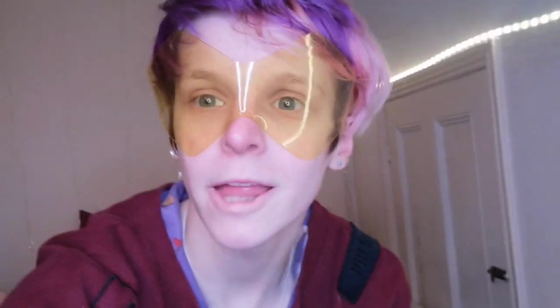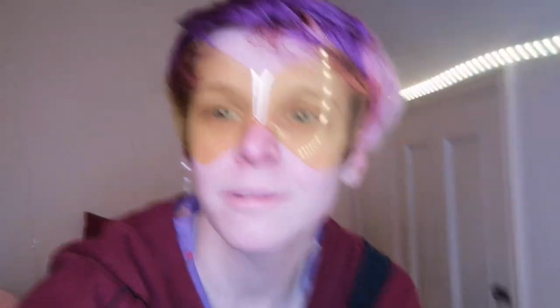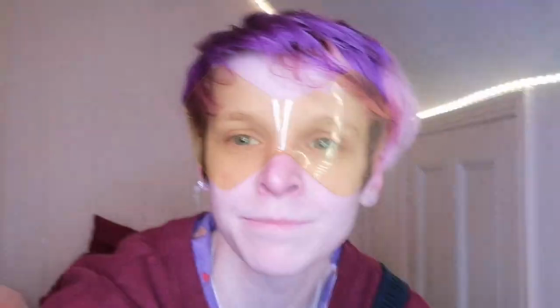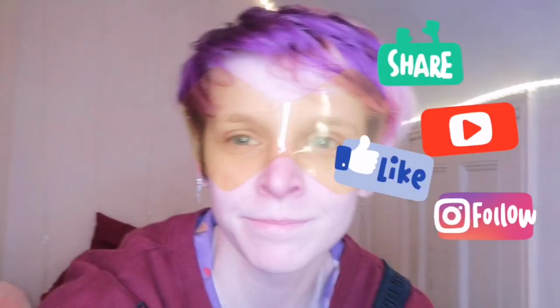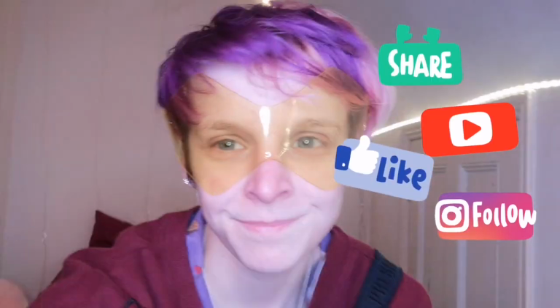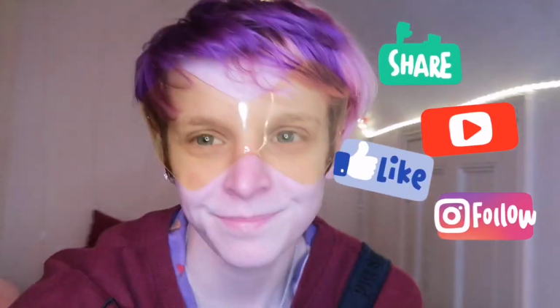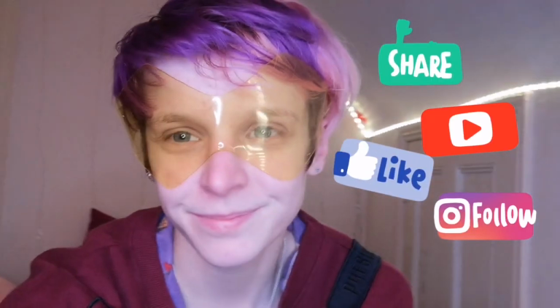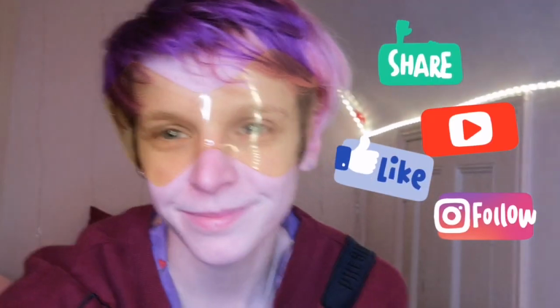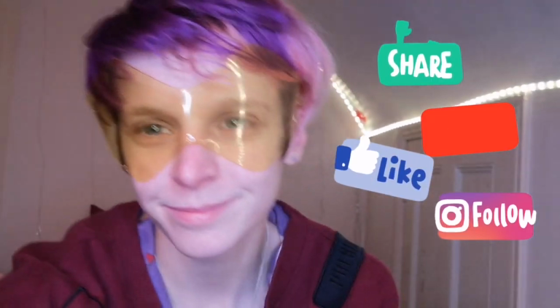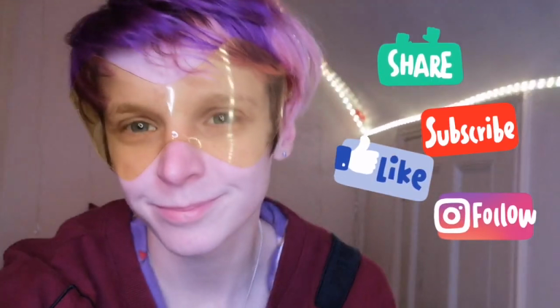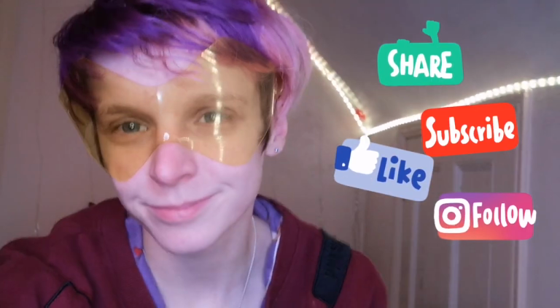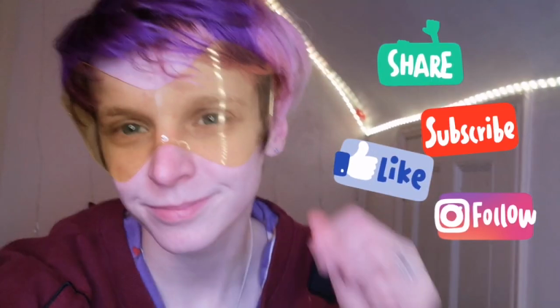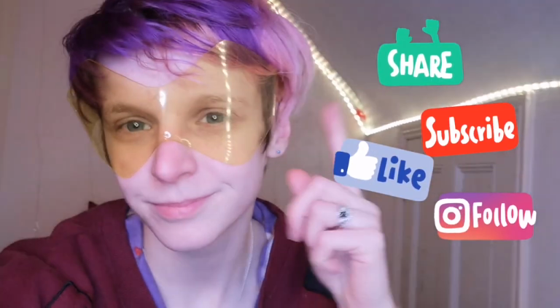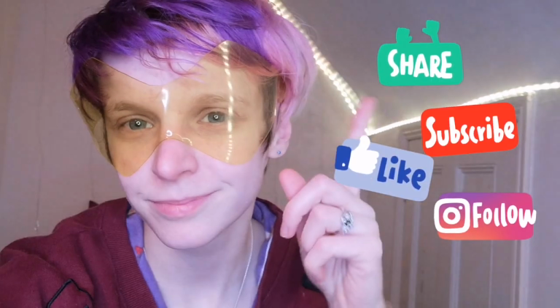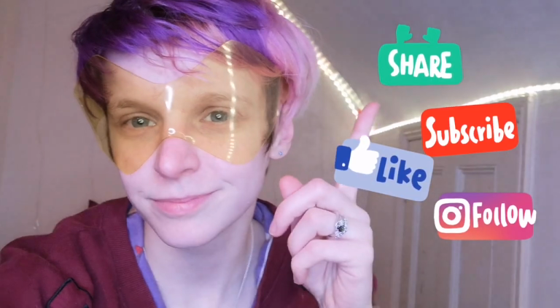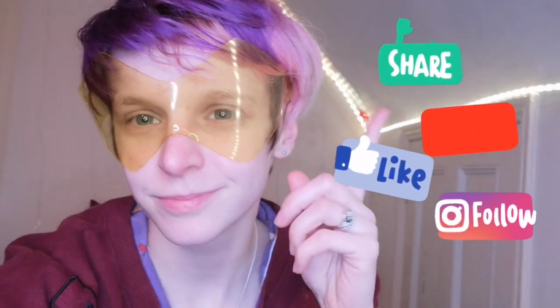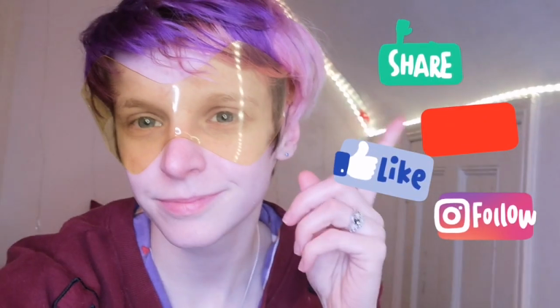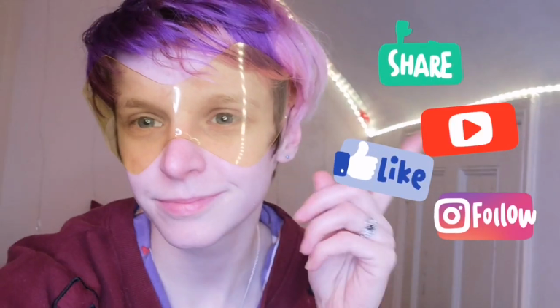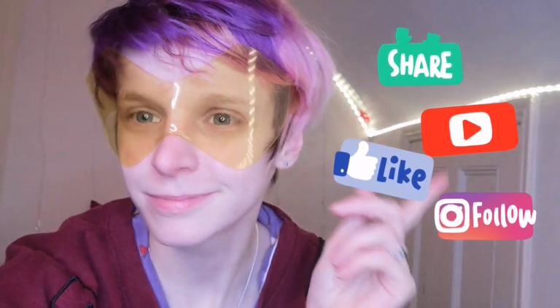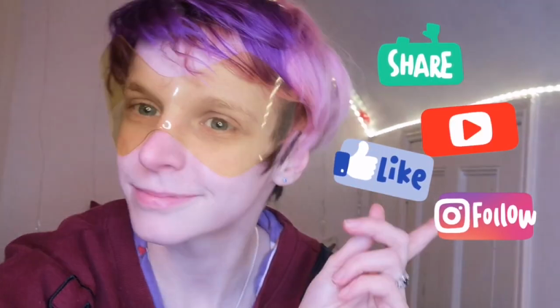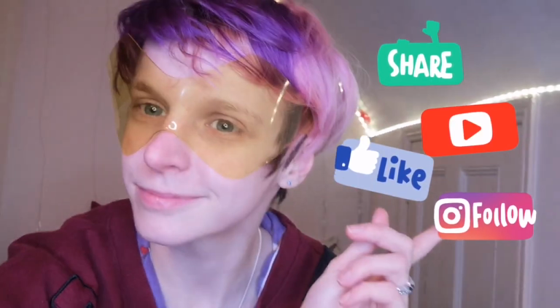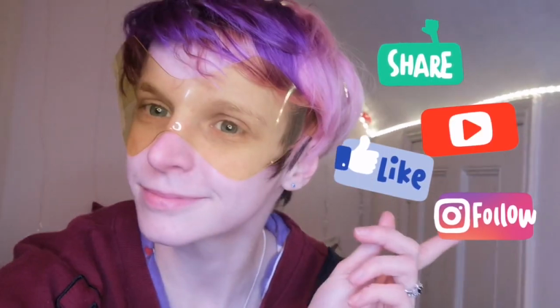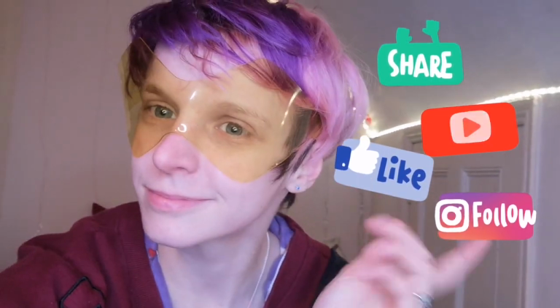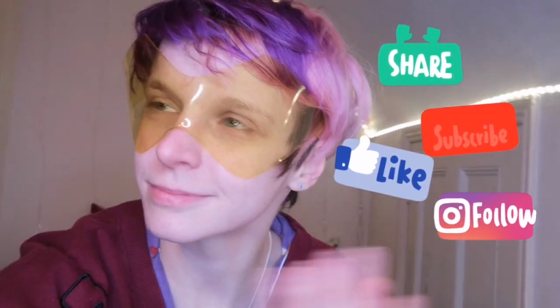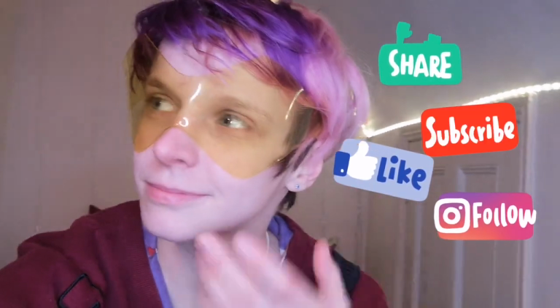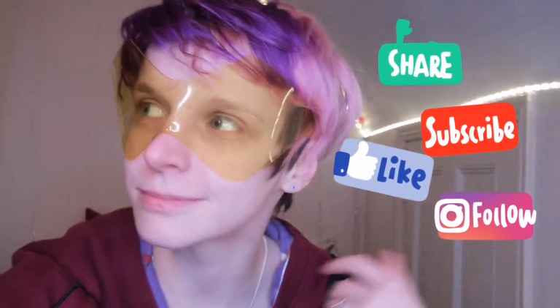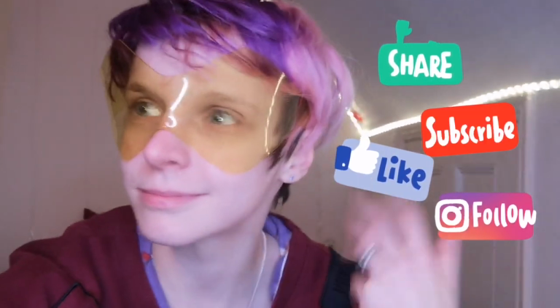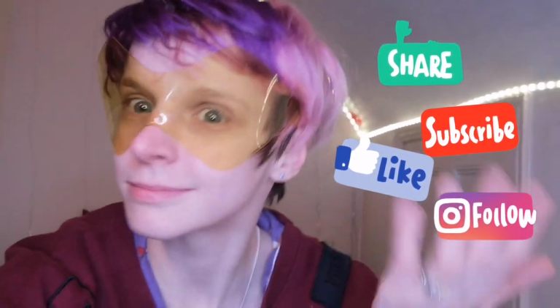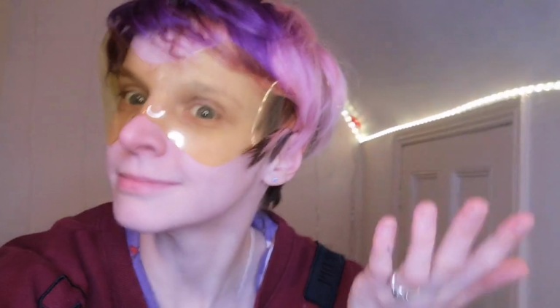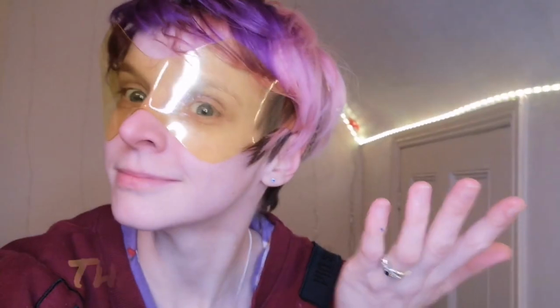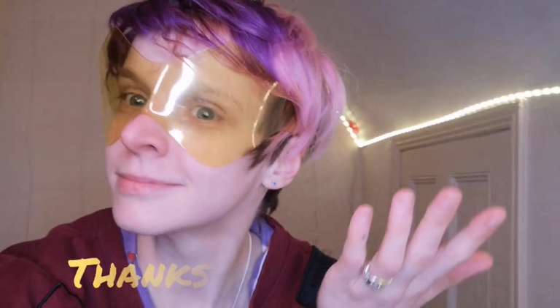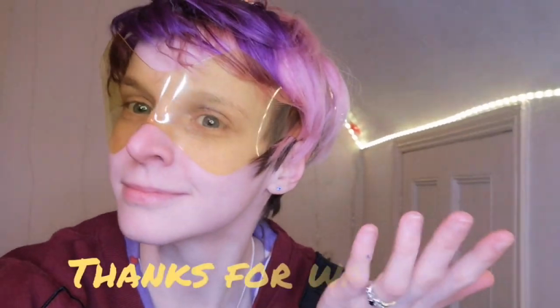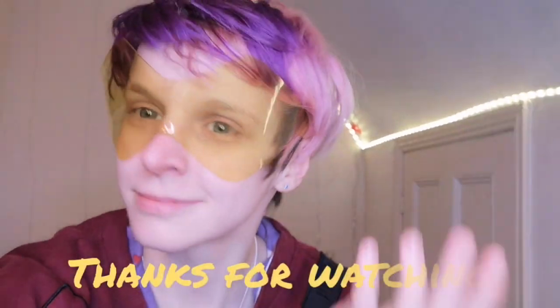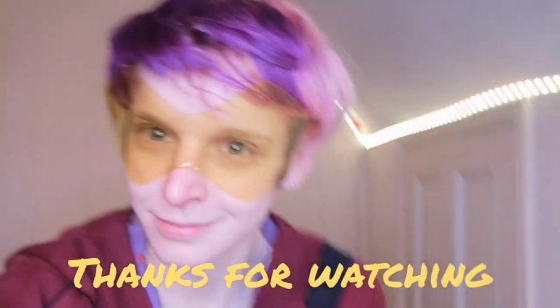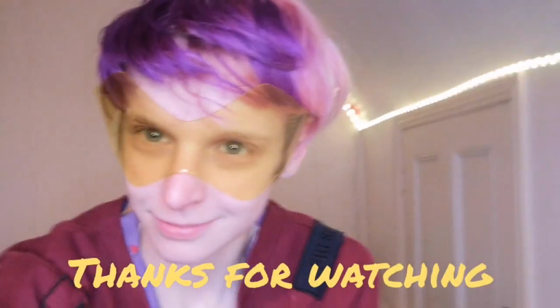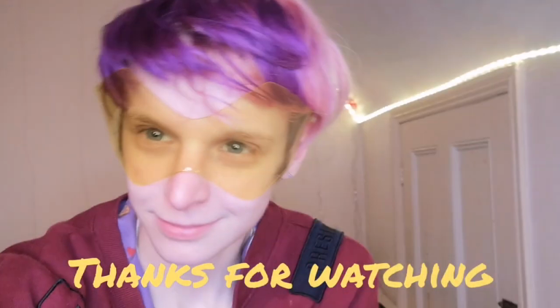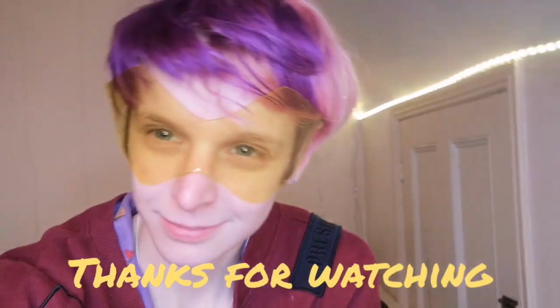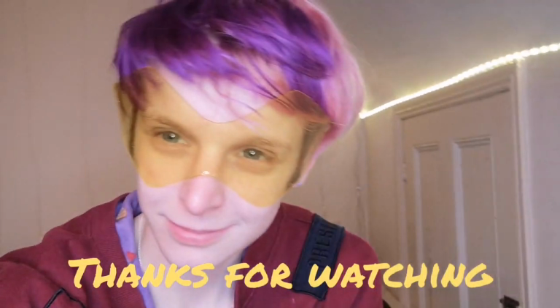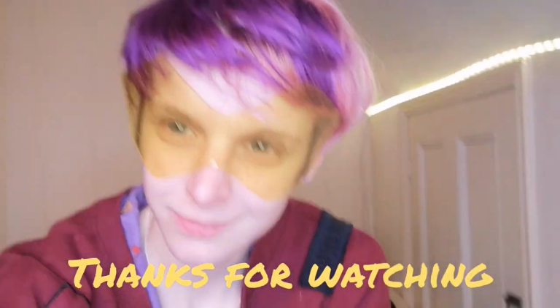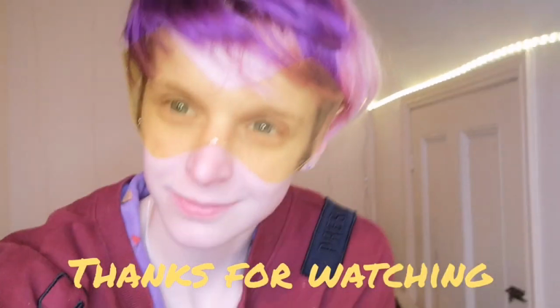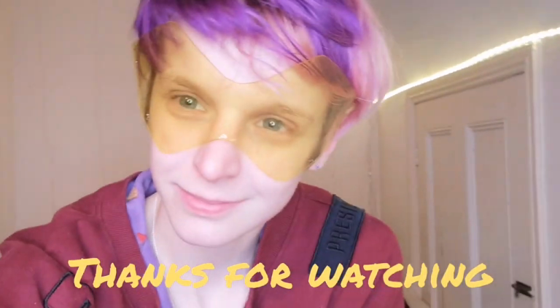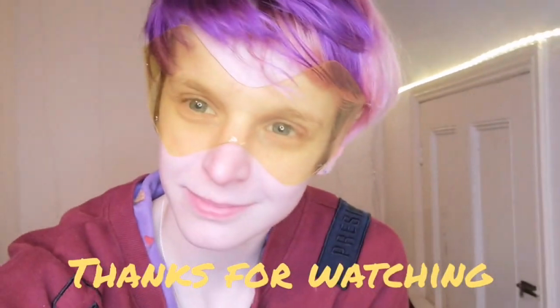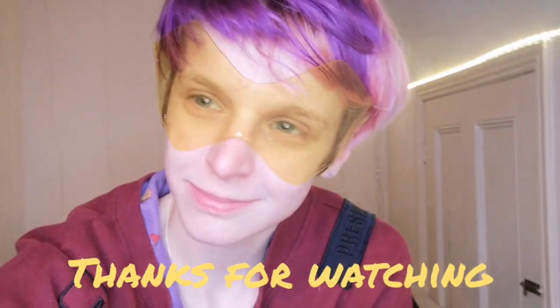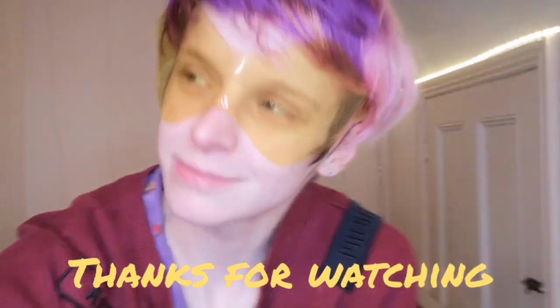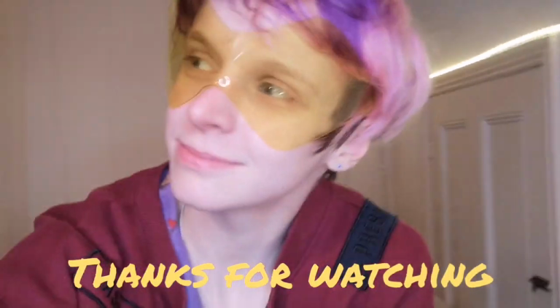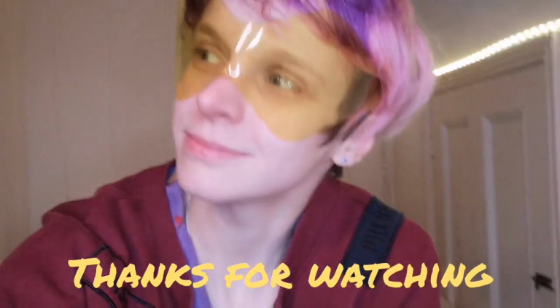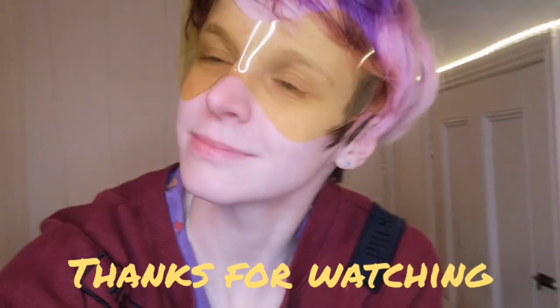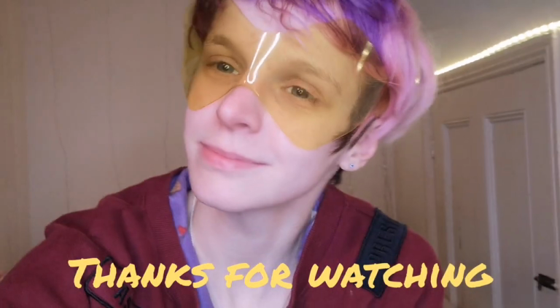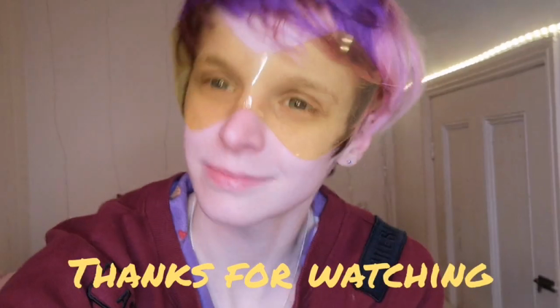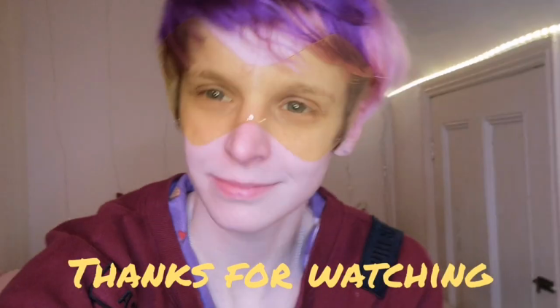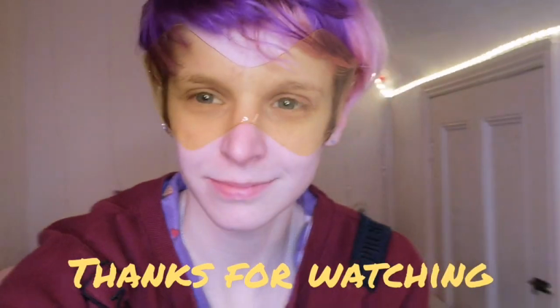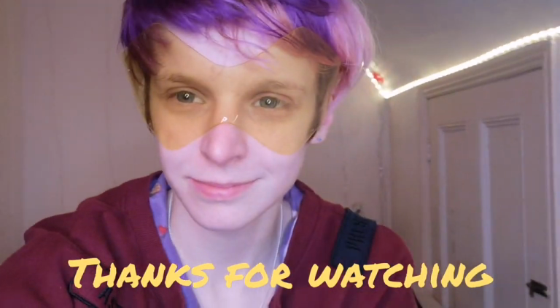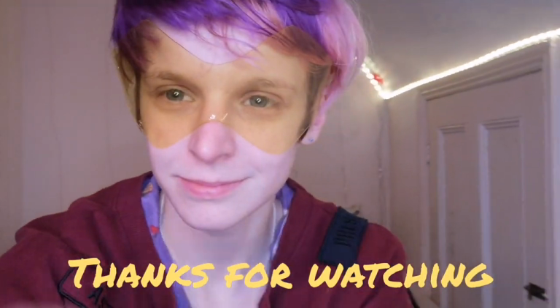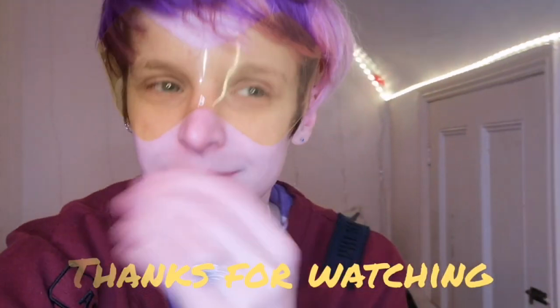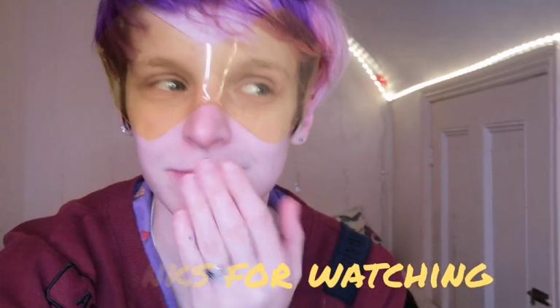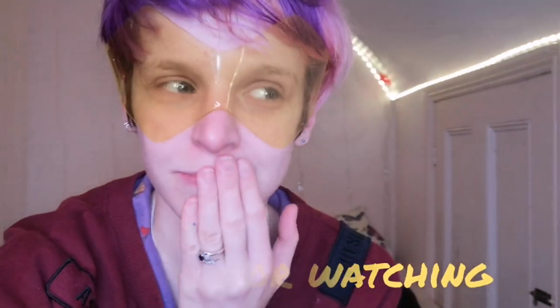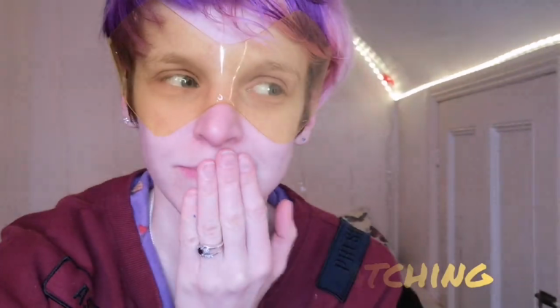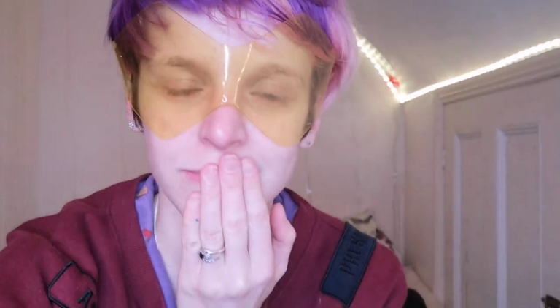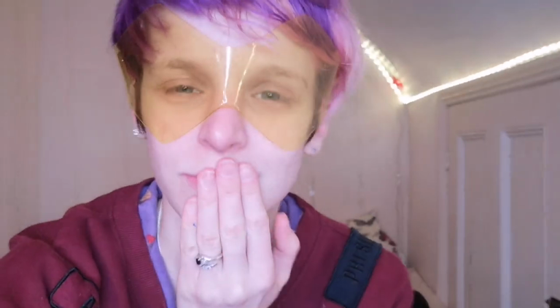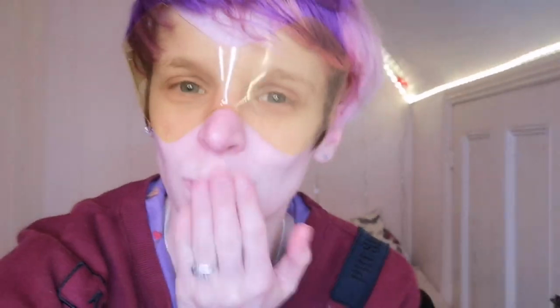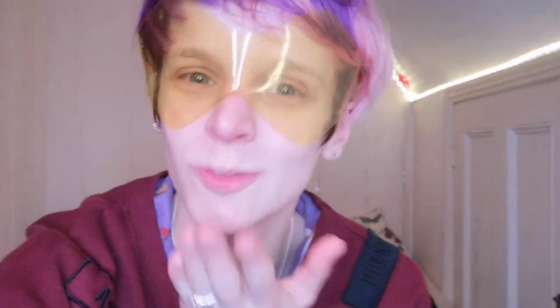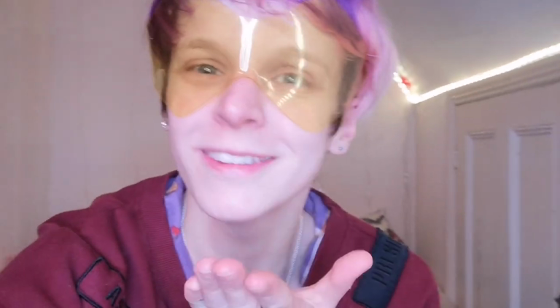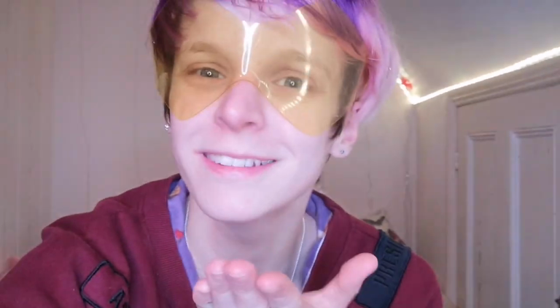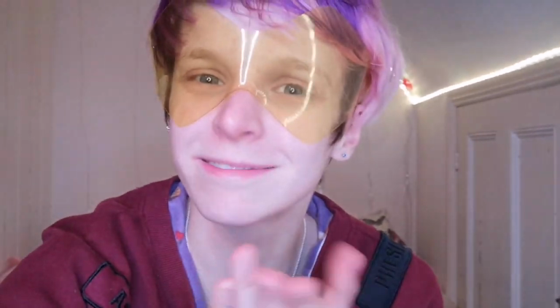Much better! Don't forget to like, comment, subscribe and follow me on Instagram and other socials. Thank you for watching — comment if you liked it!